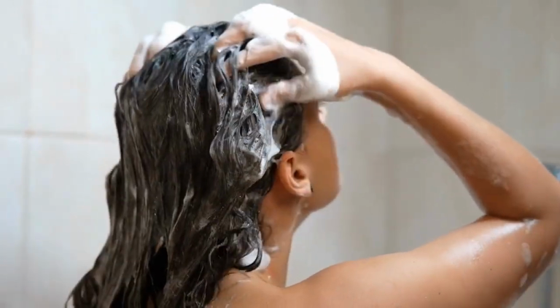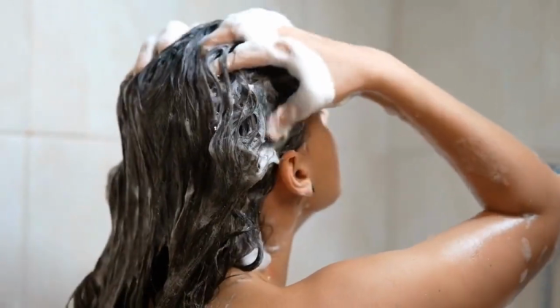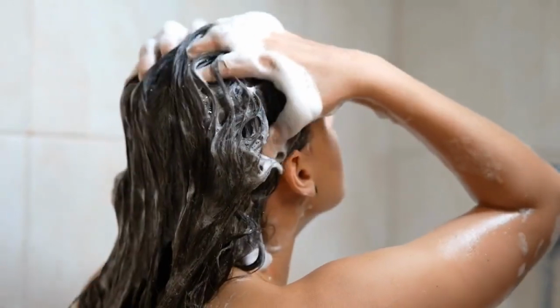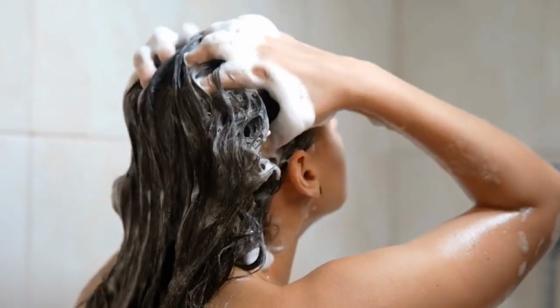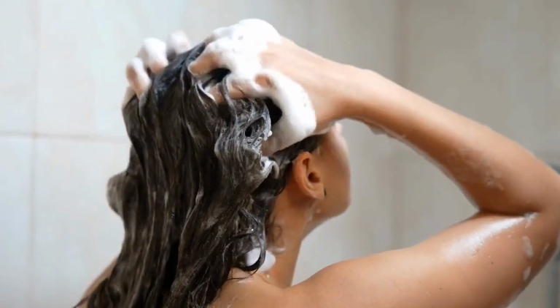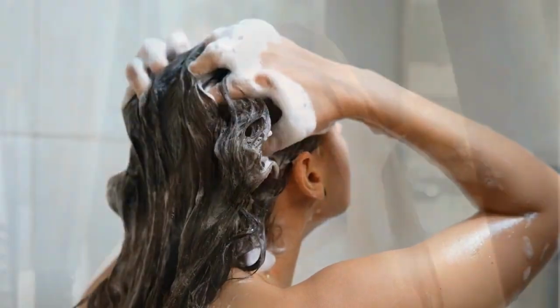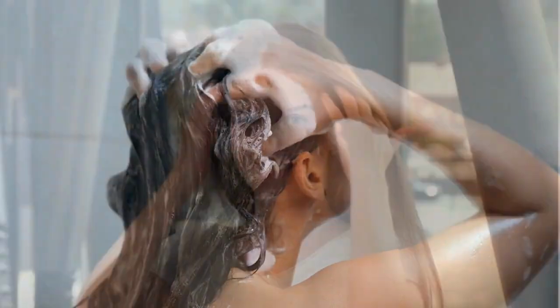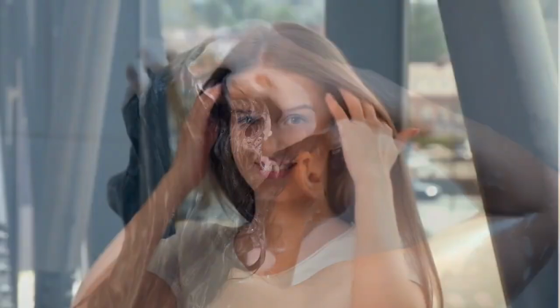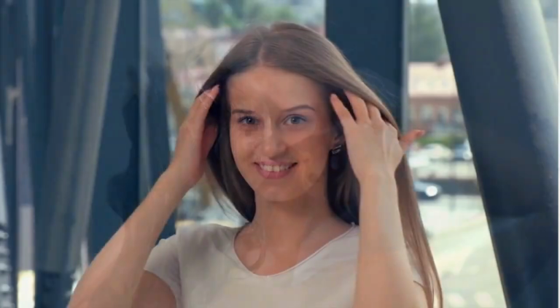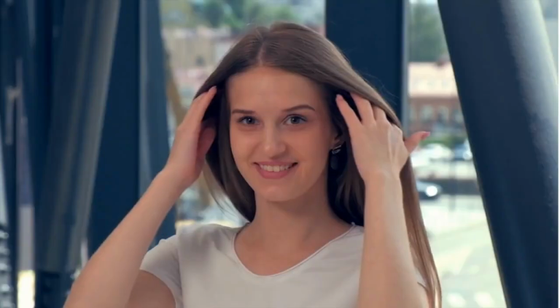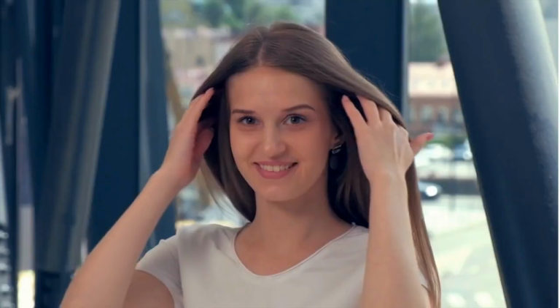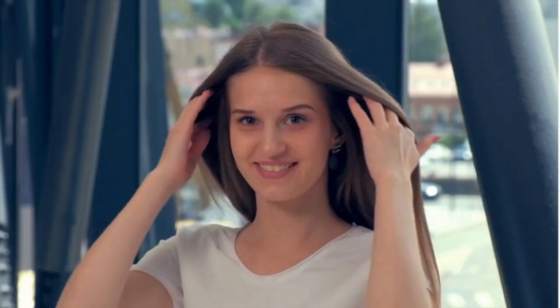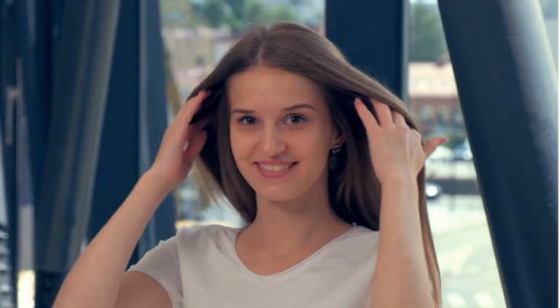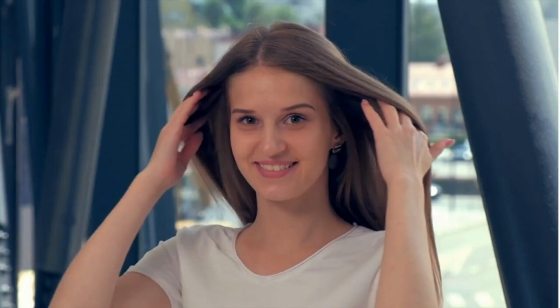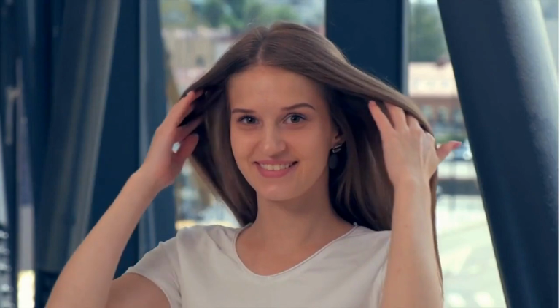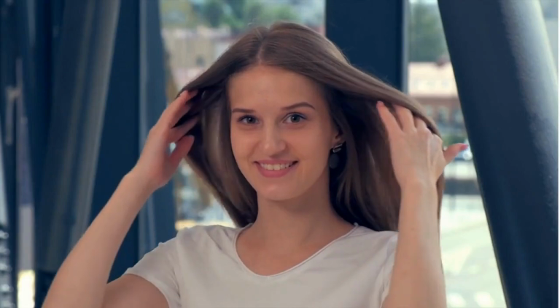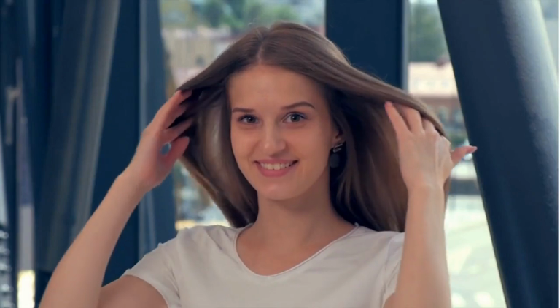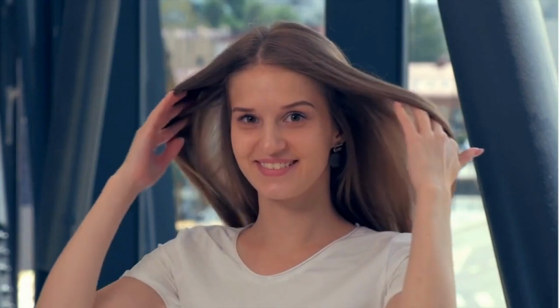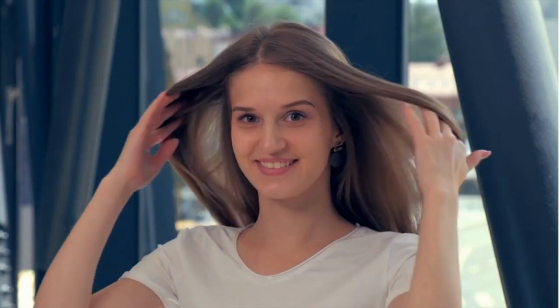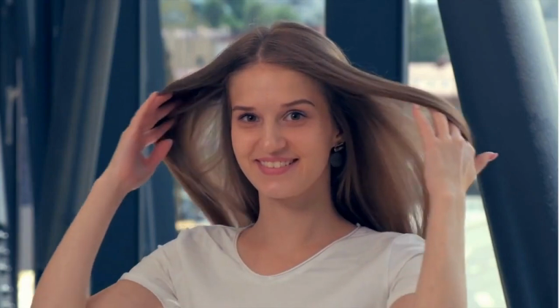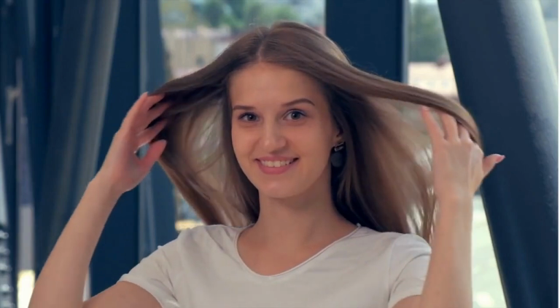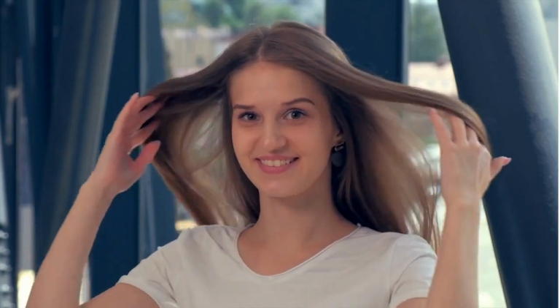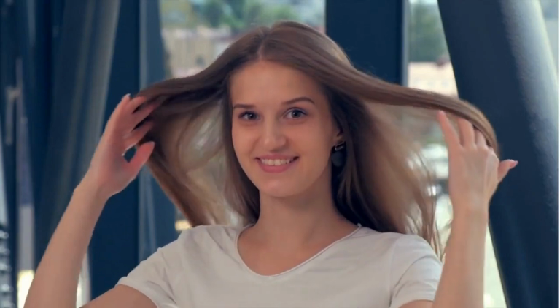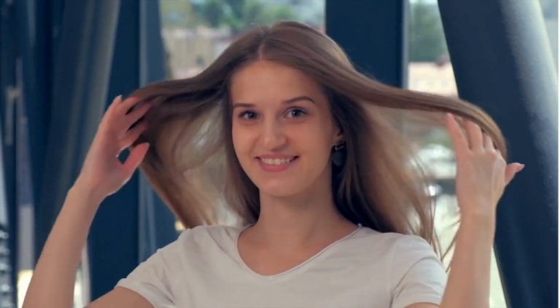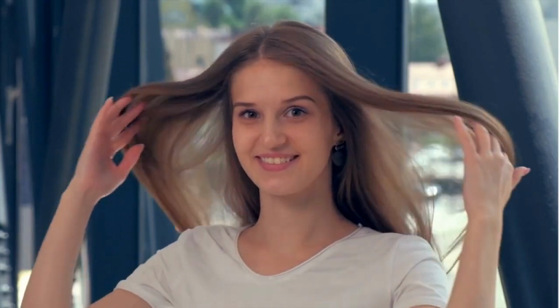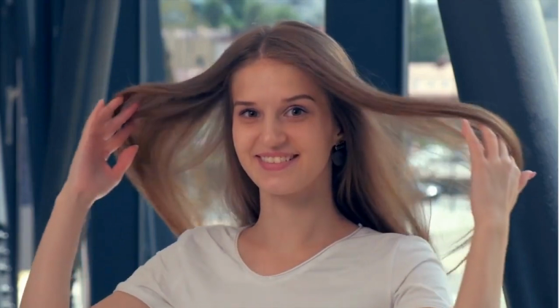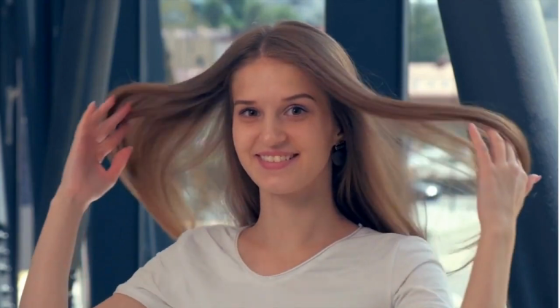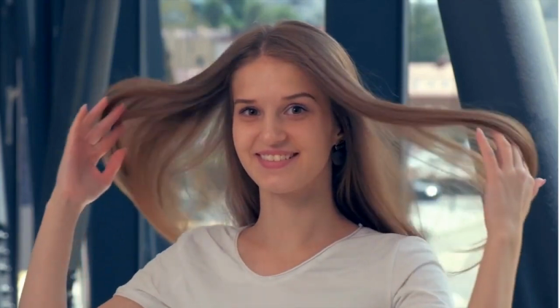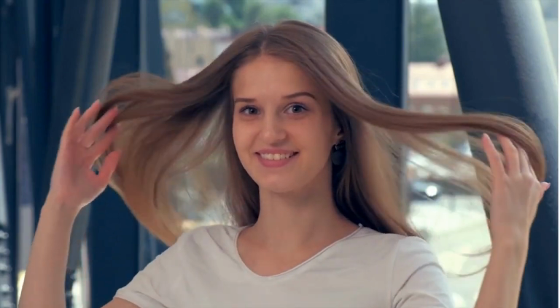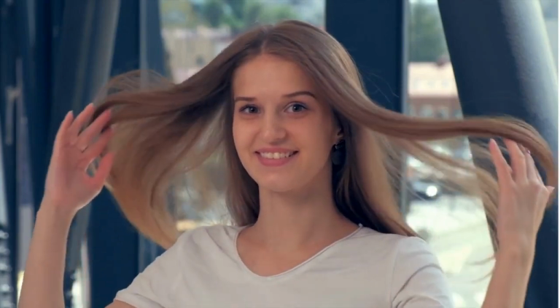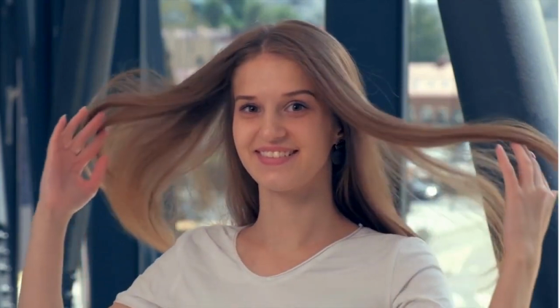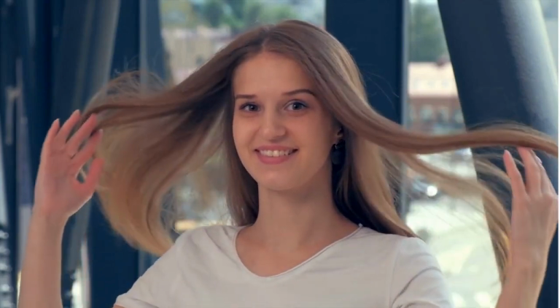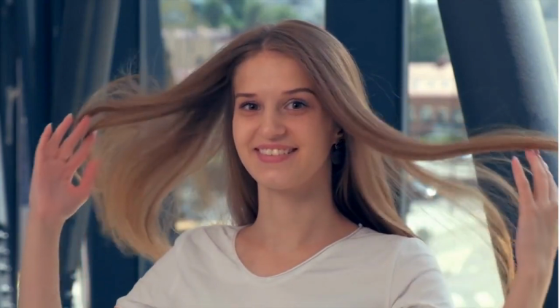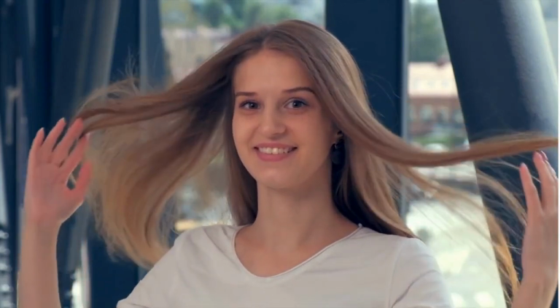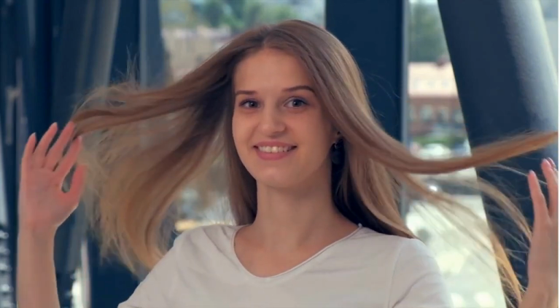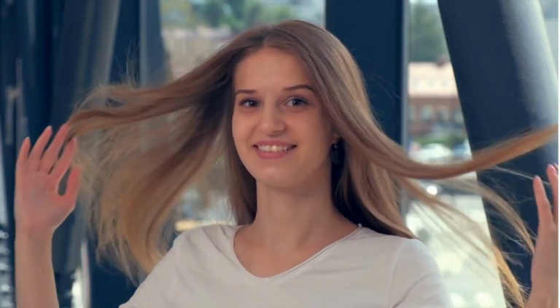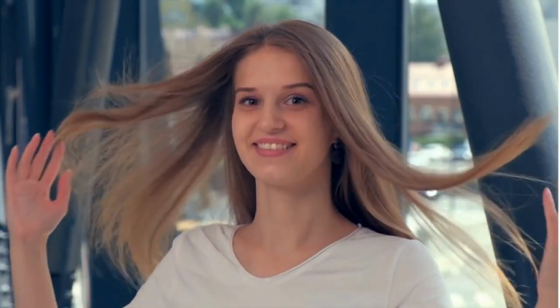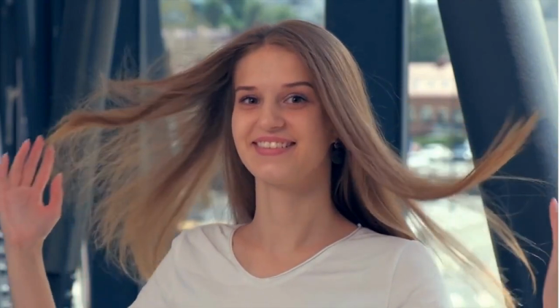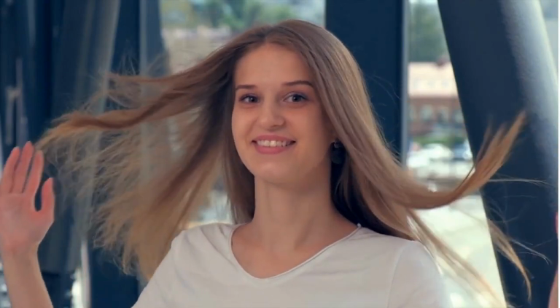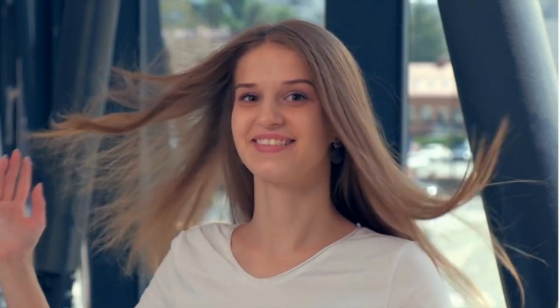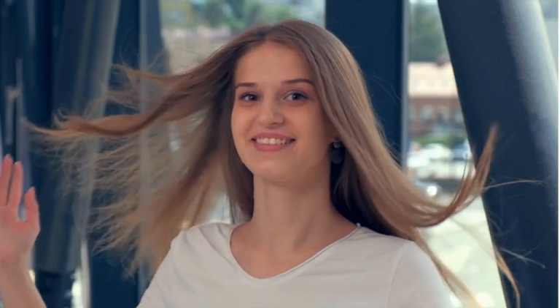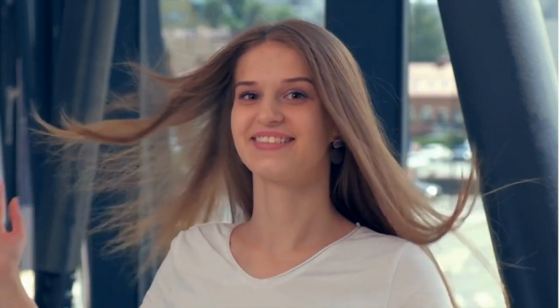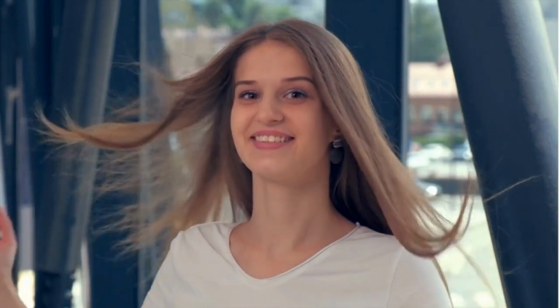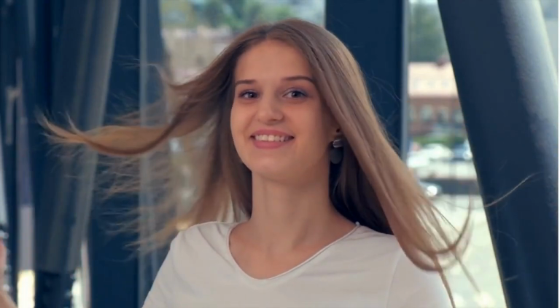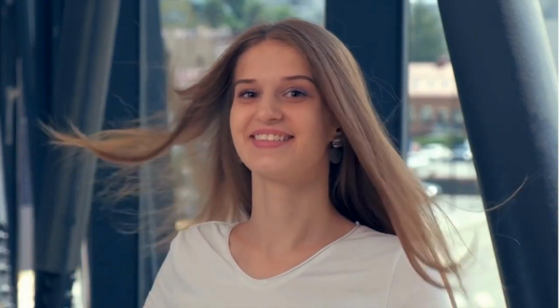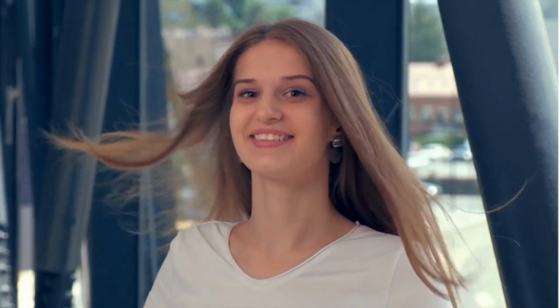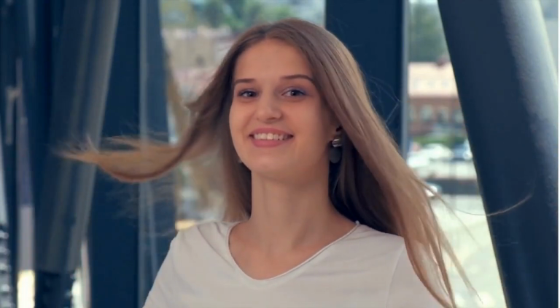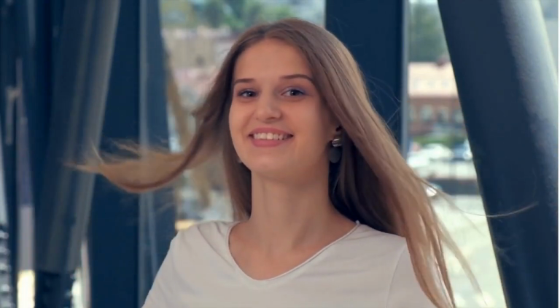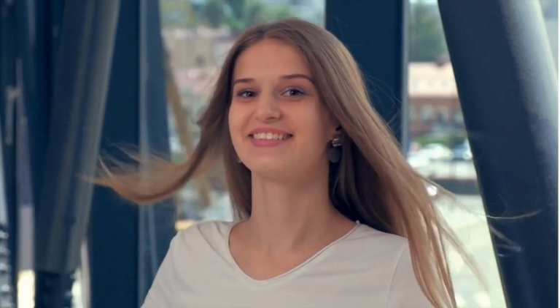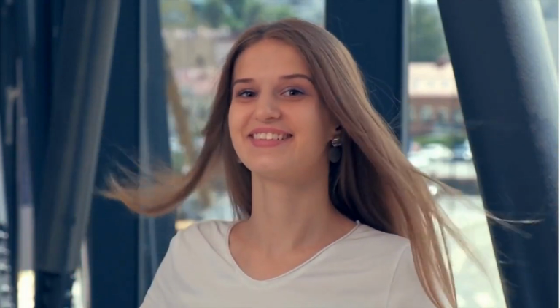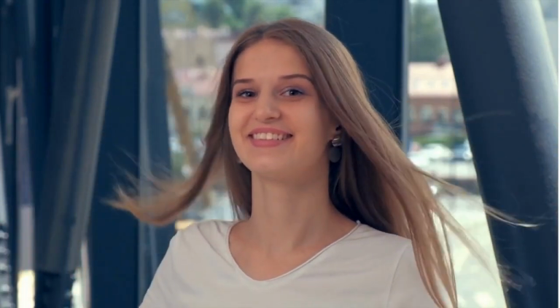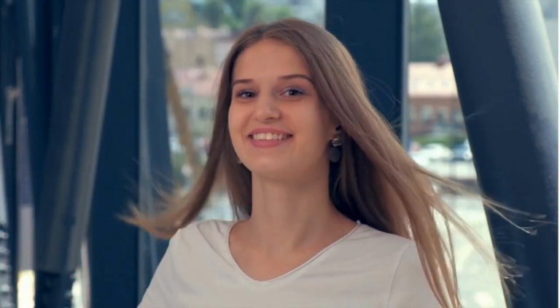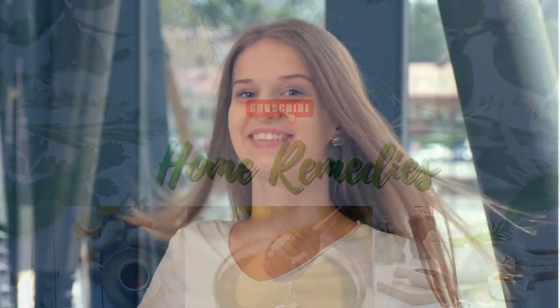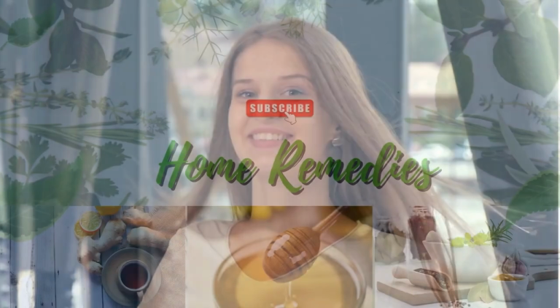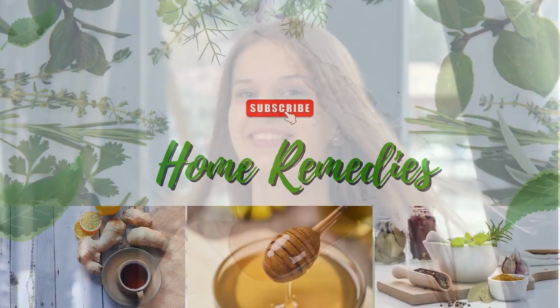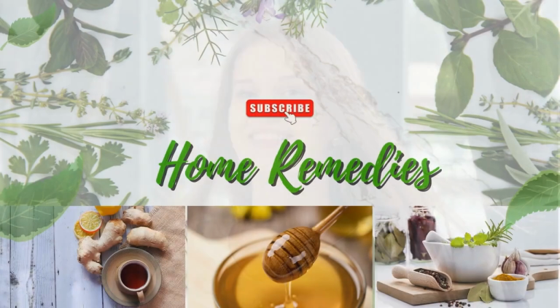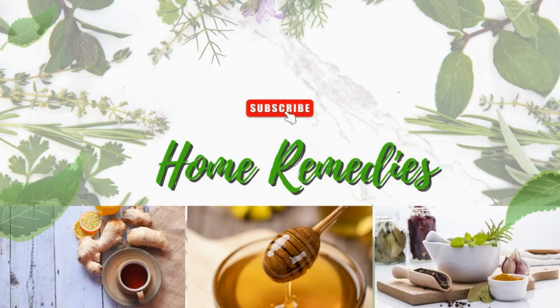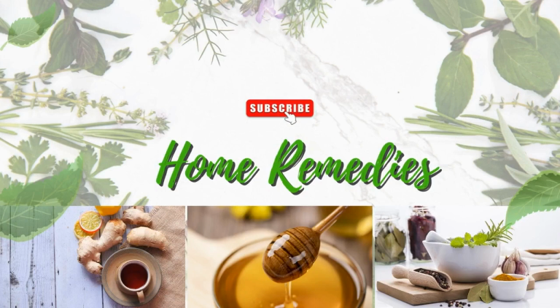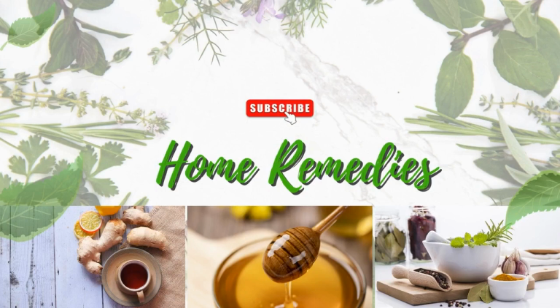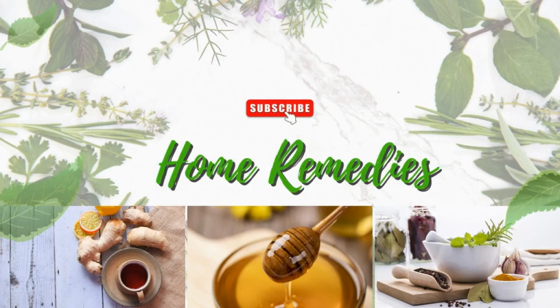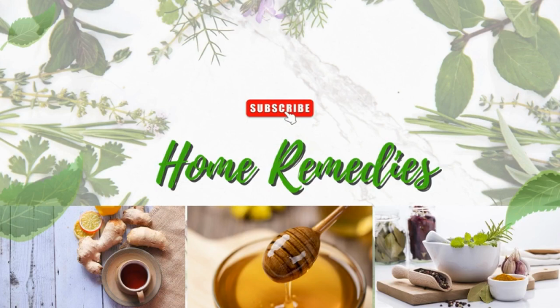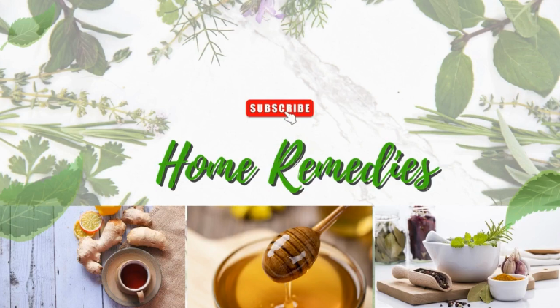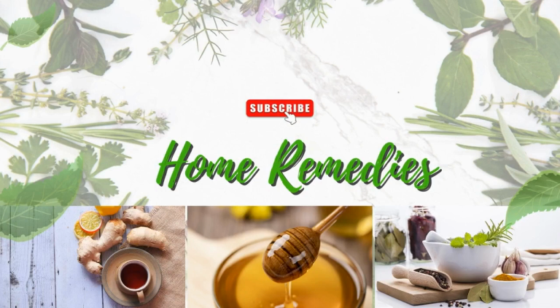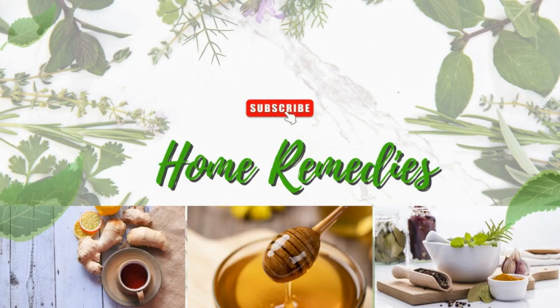Hope you will try these remedies and you'll have a dandruff-free day. Thank you for watching Home Remedies.